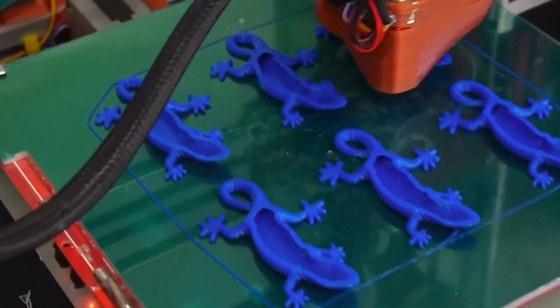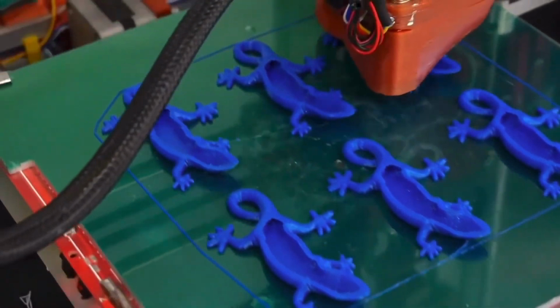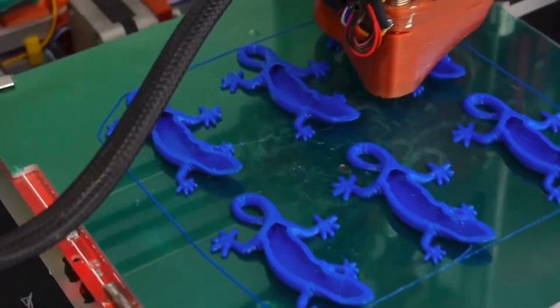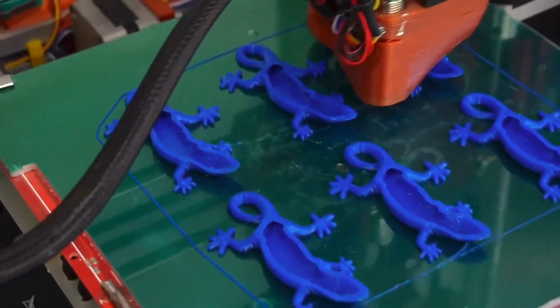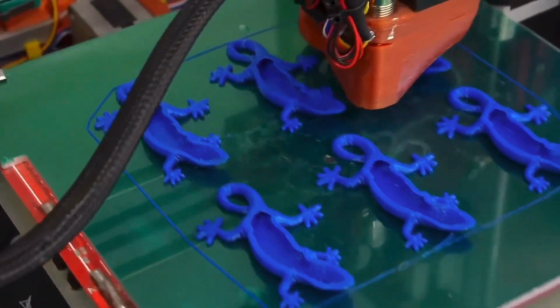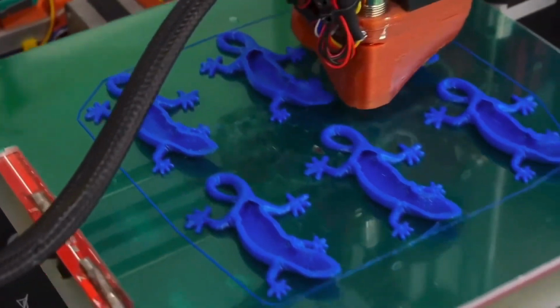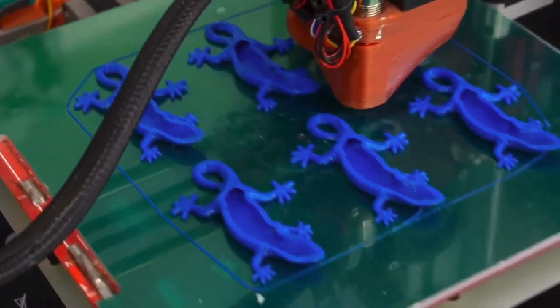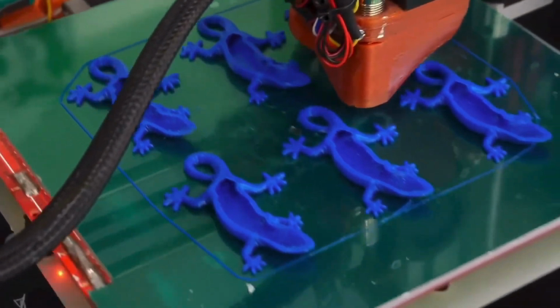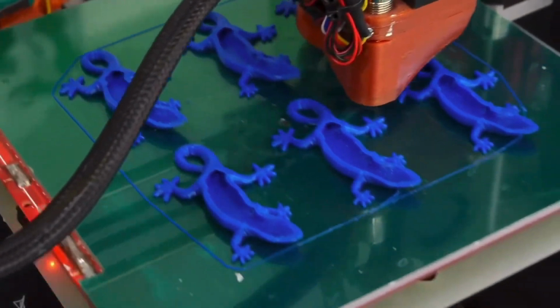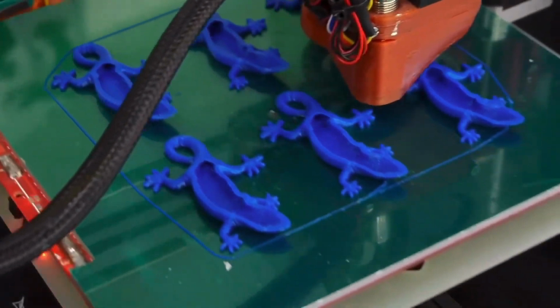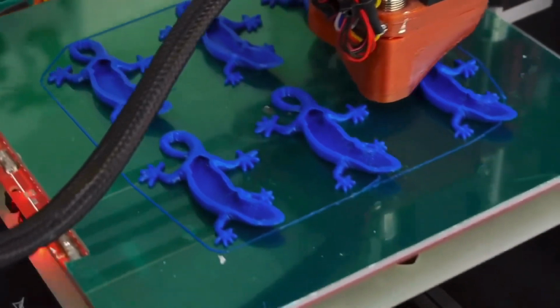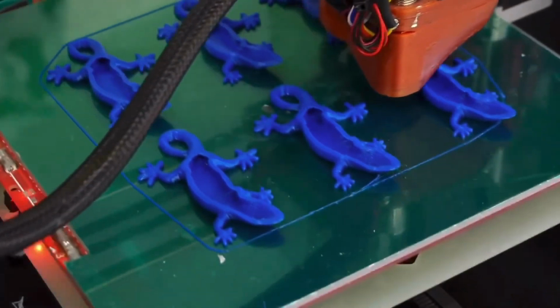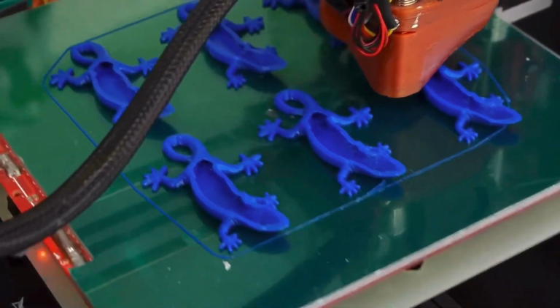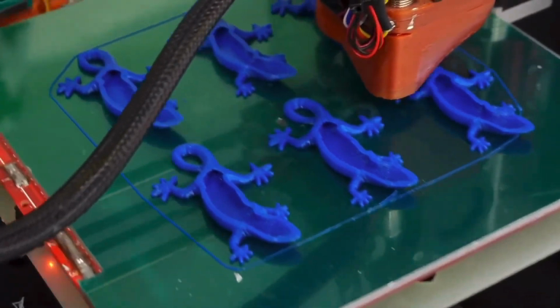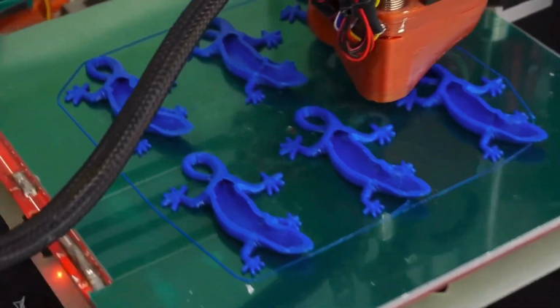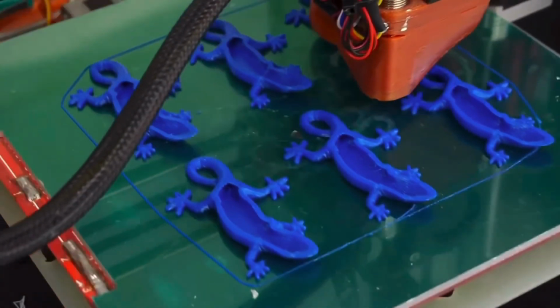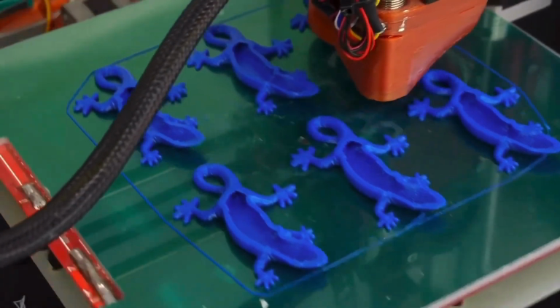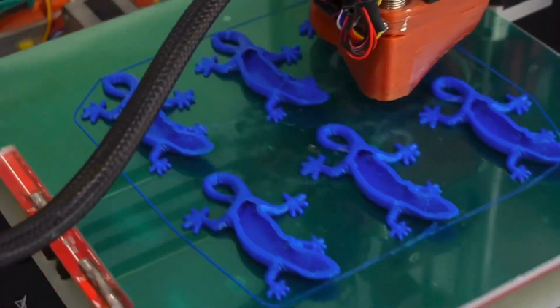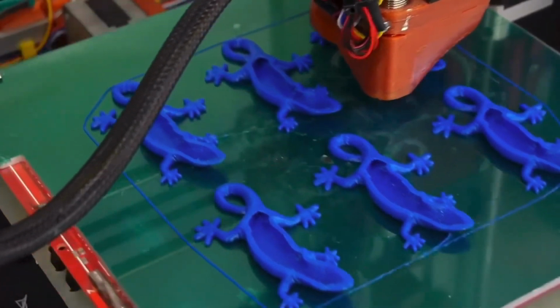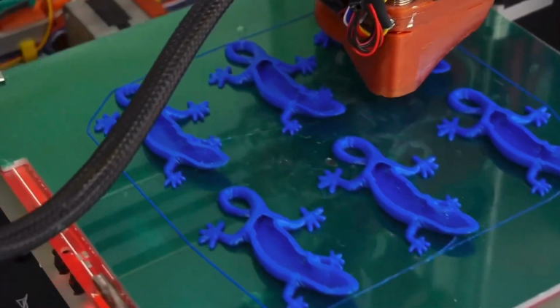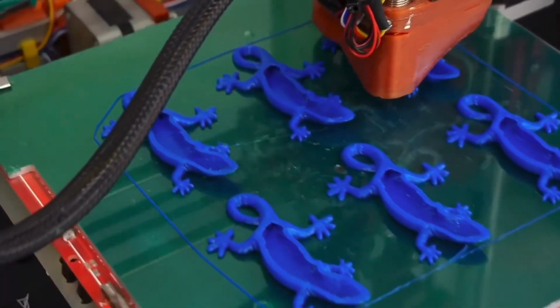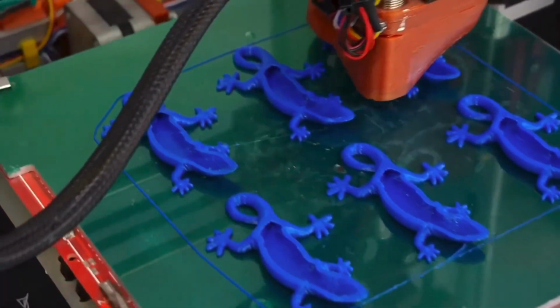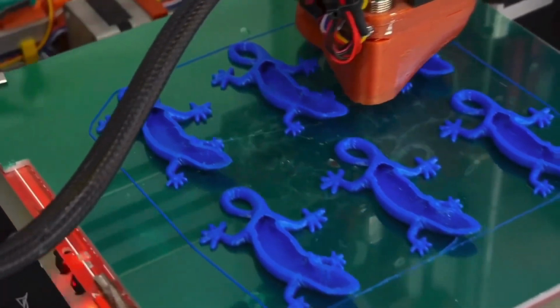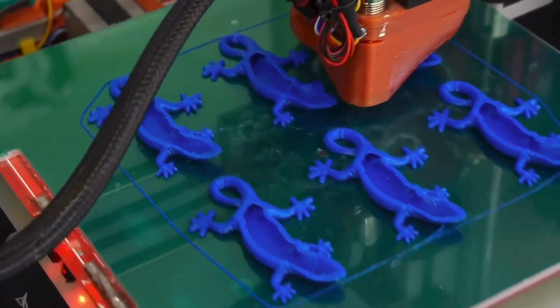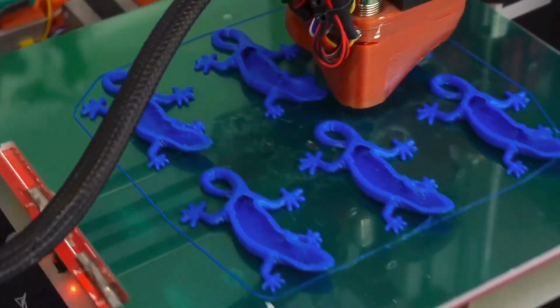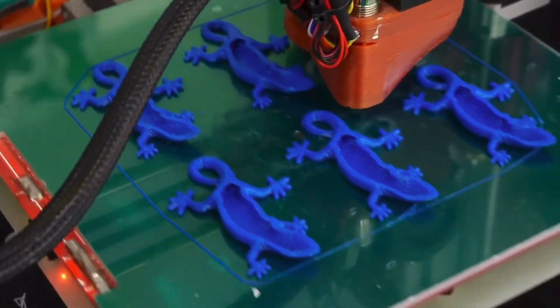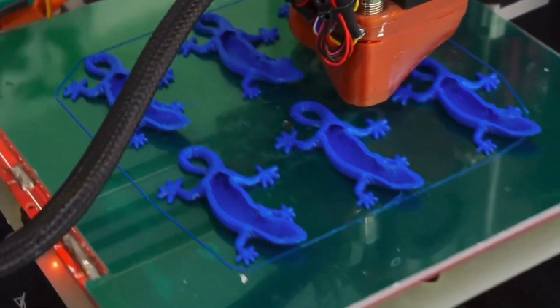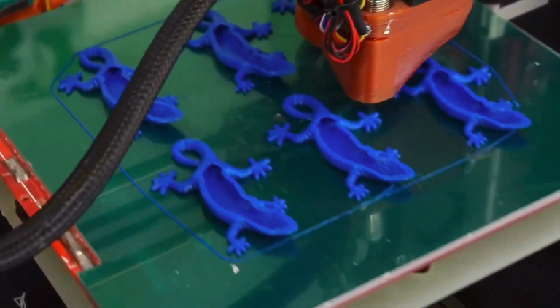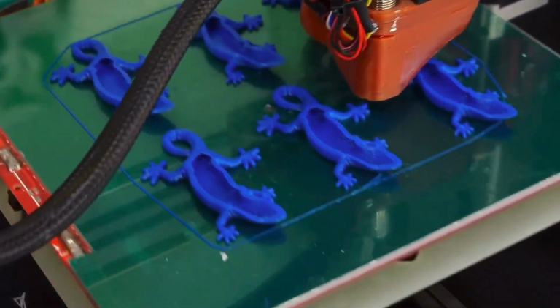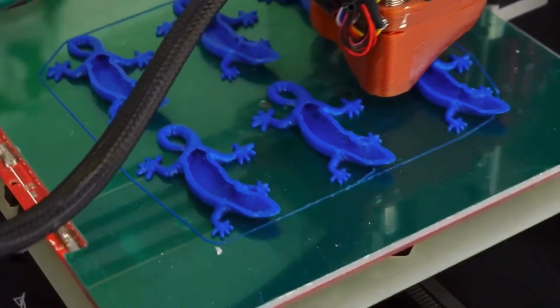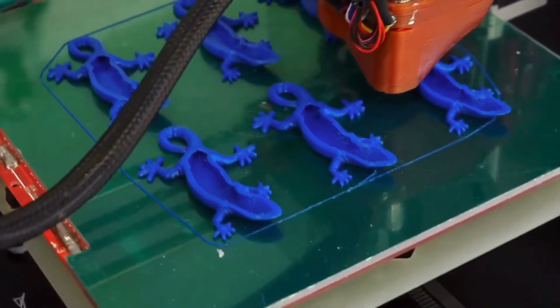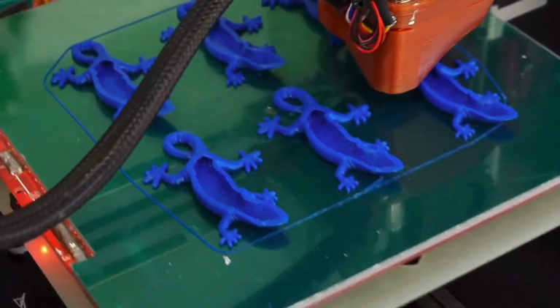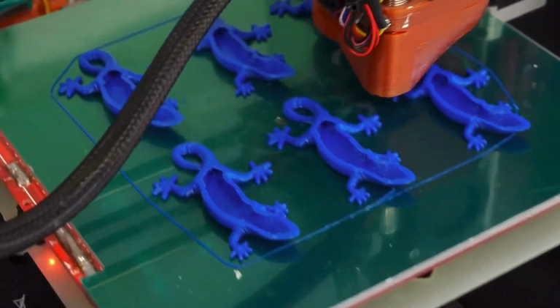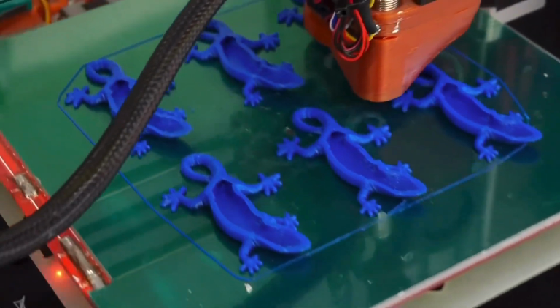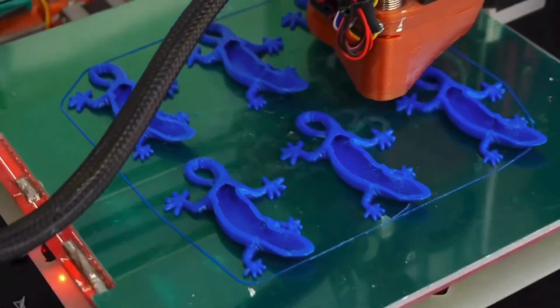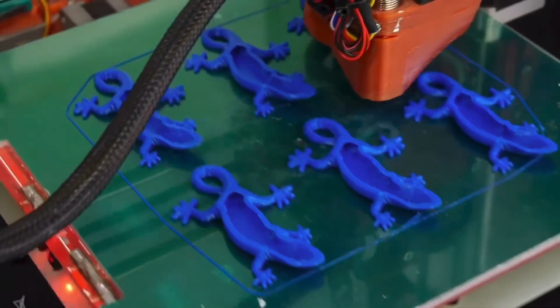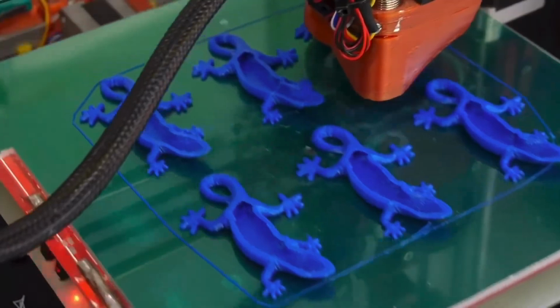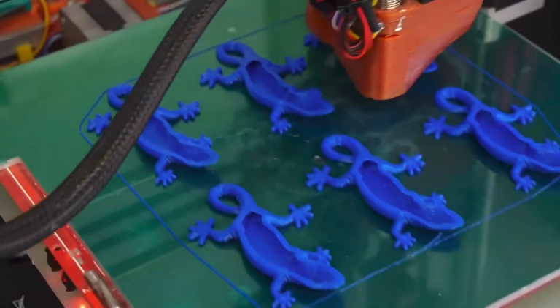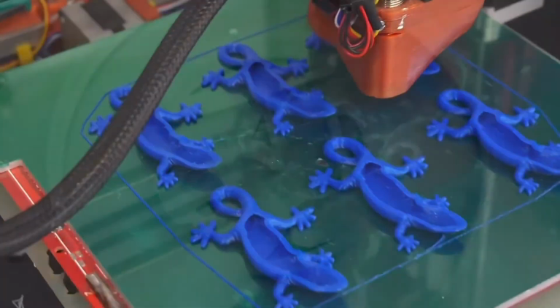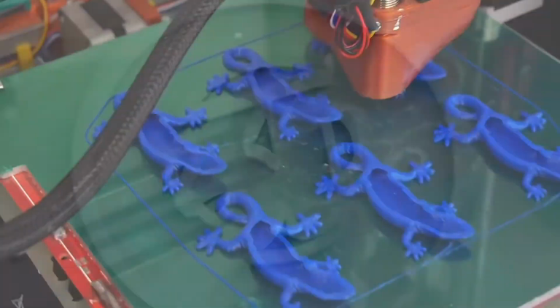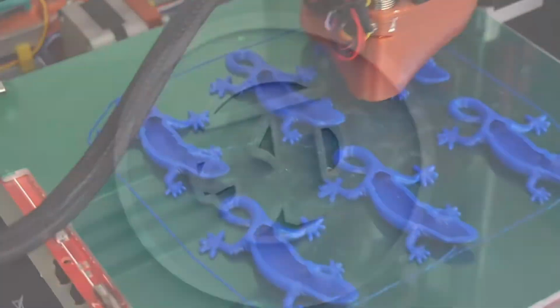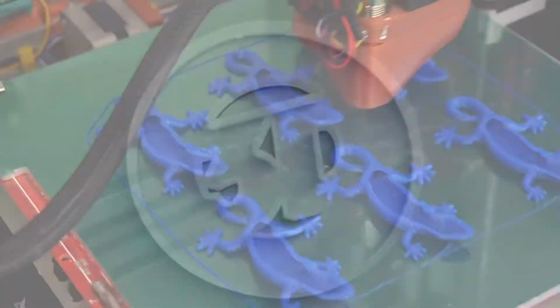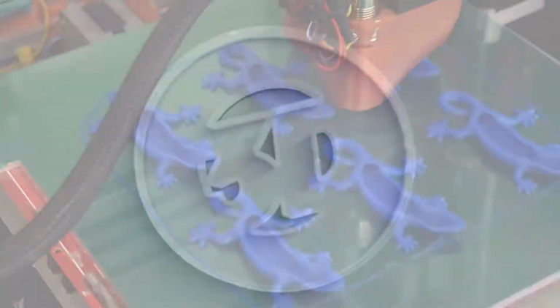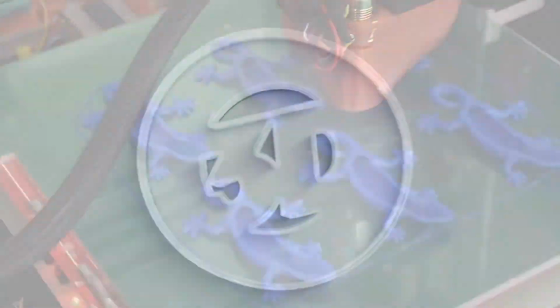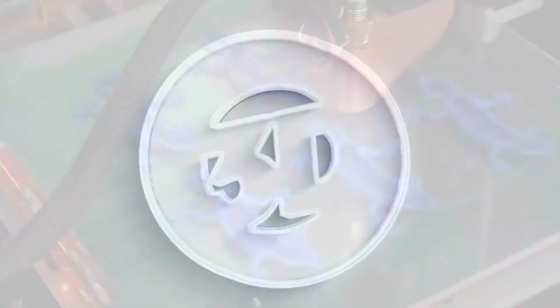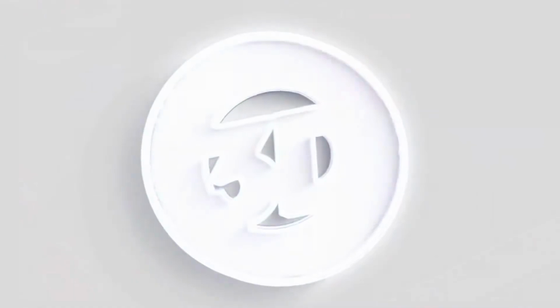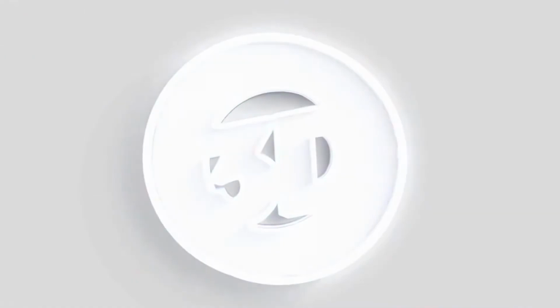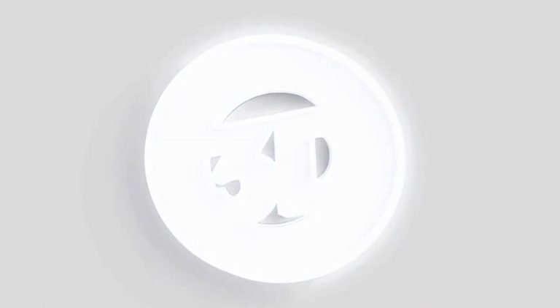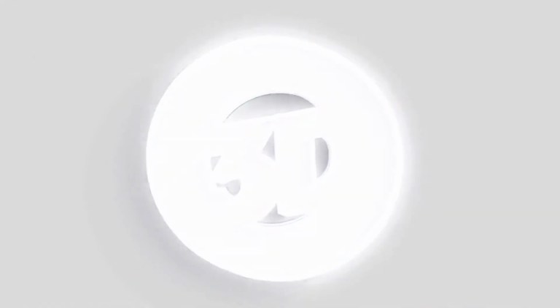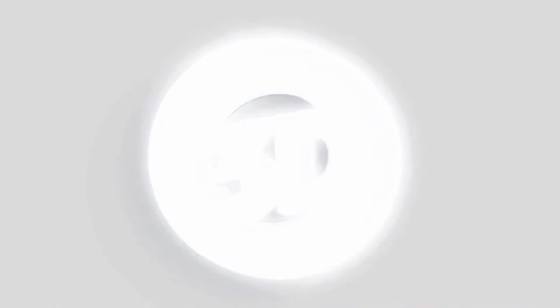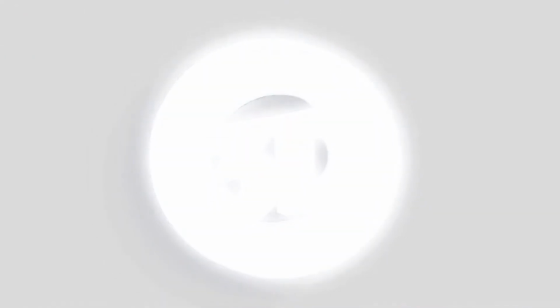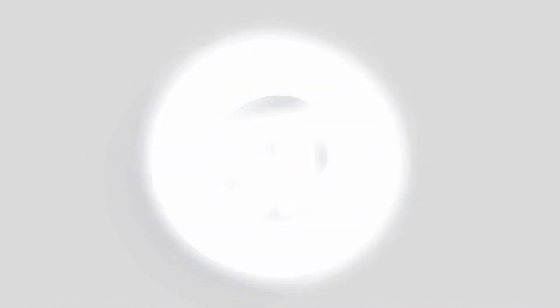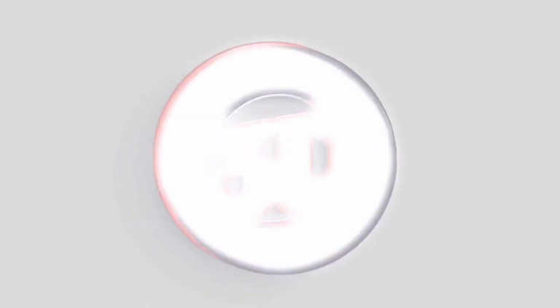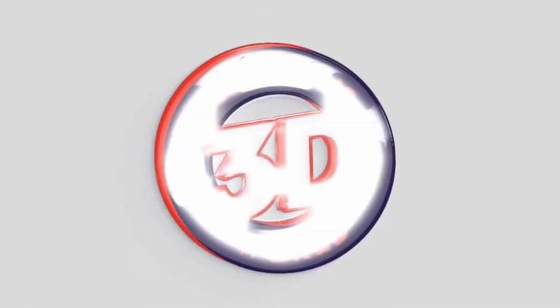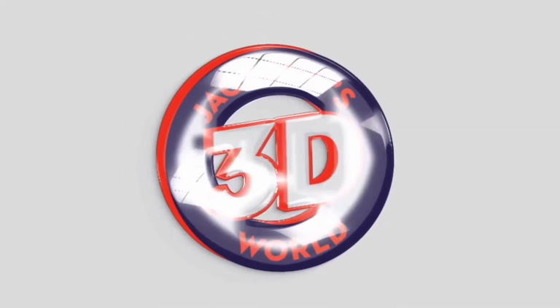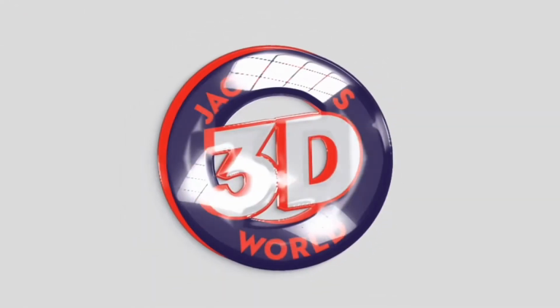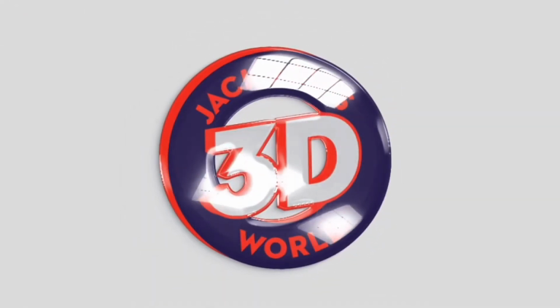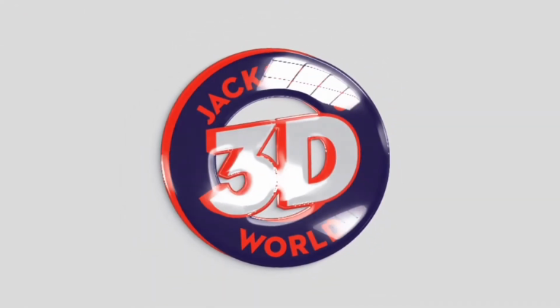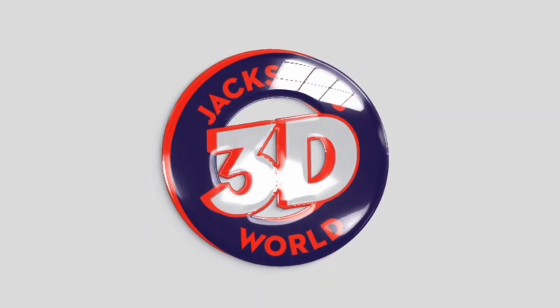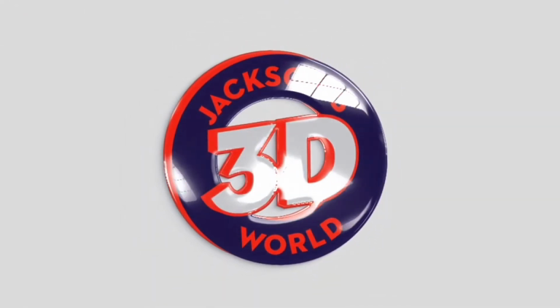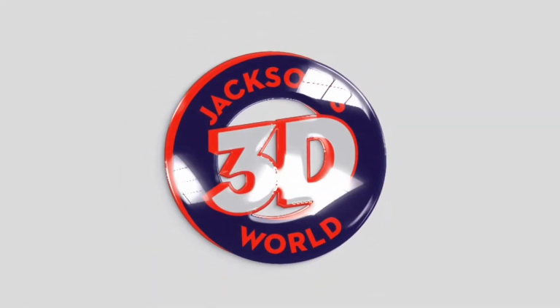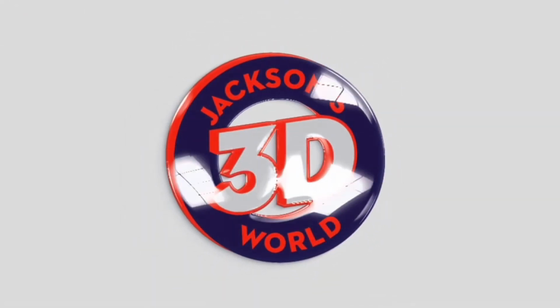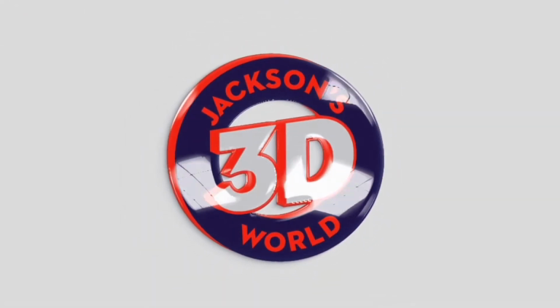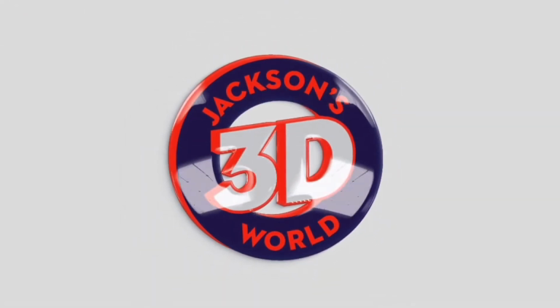Give us your attention. It's Jackson and he's printing in three dimensions in Jackson's 3D World.